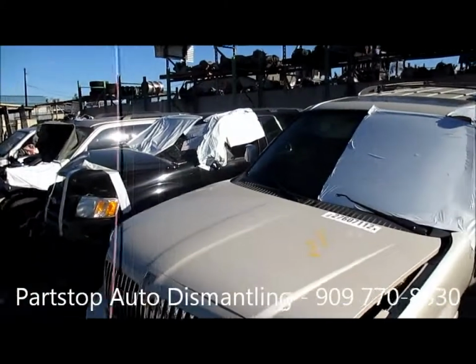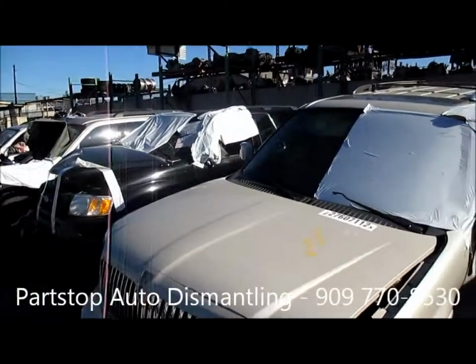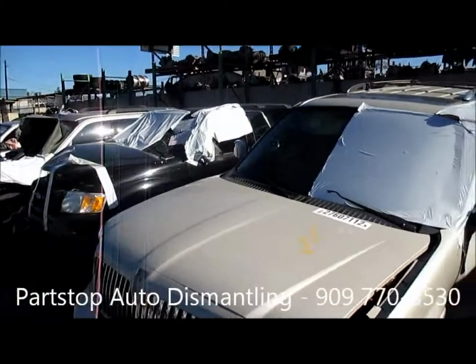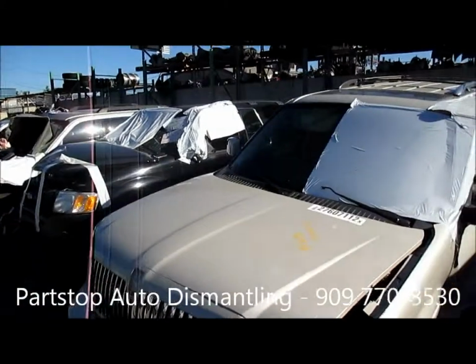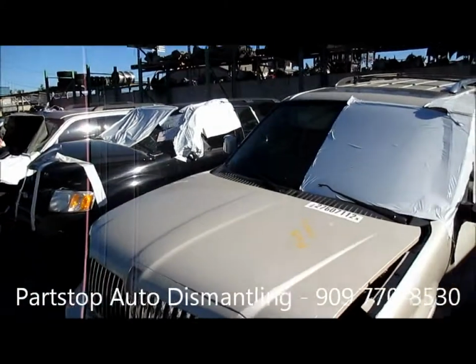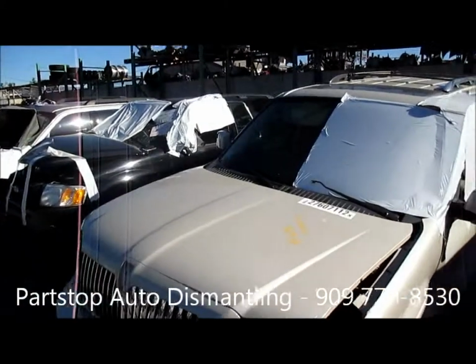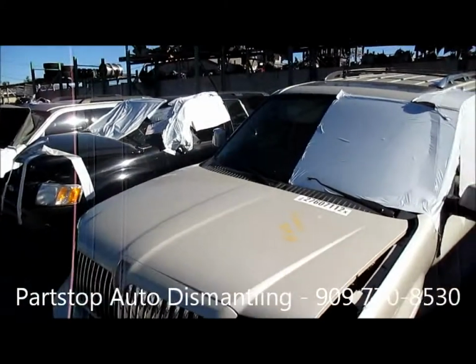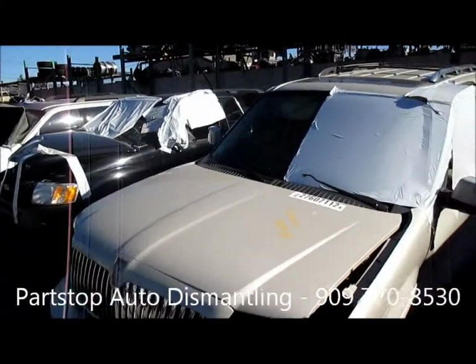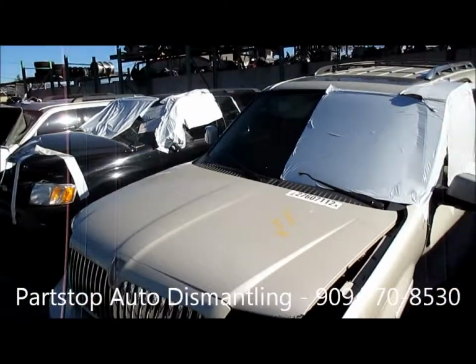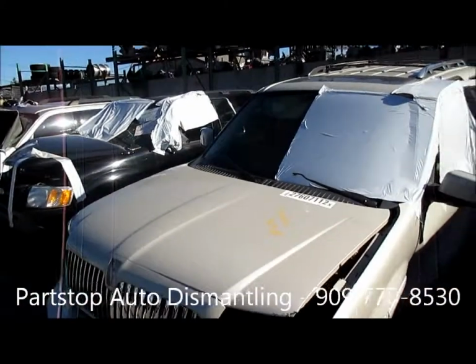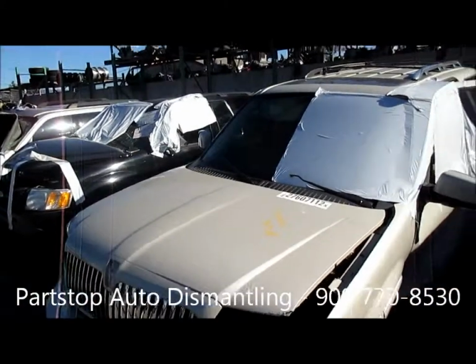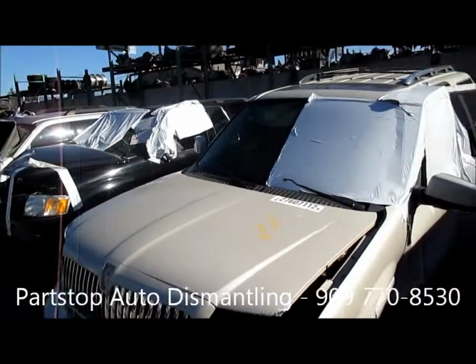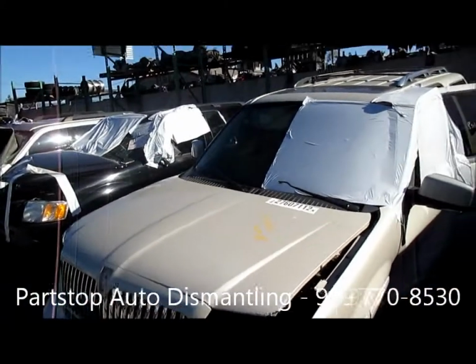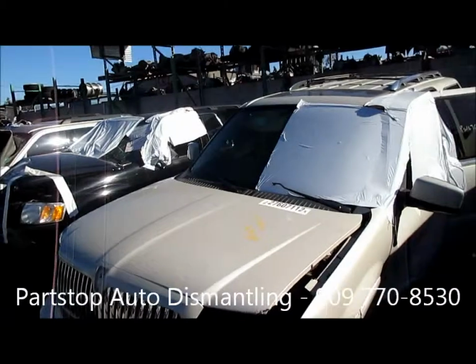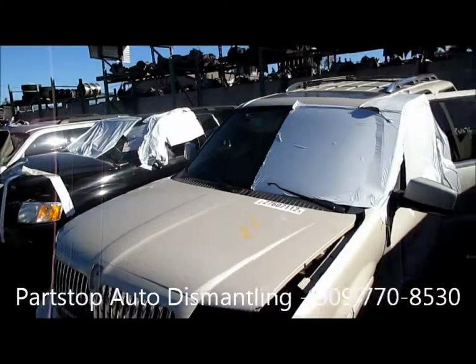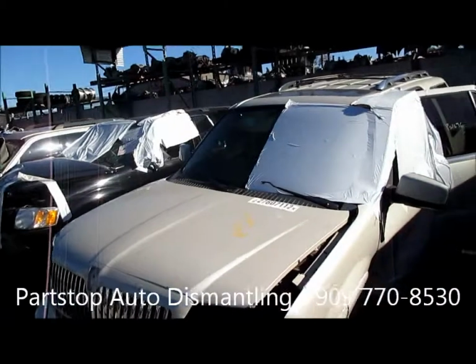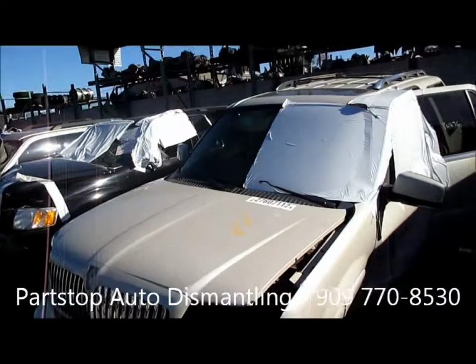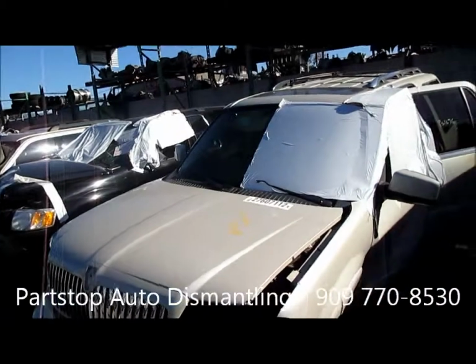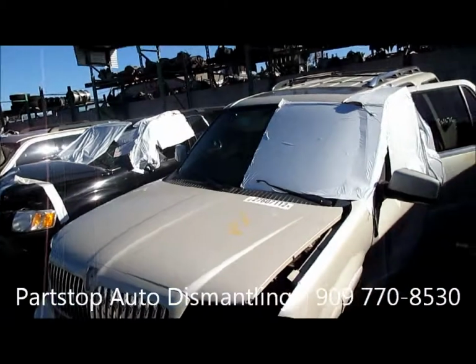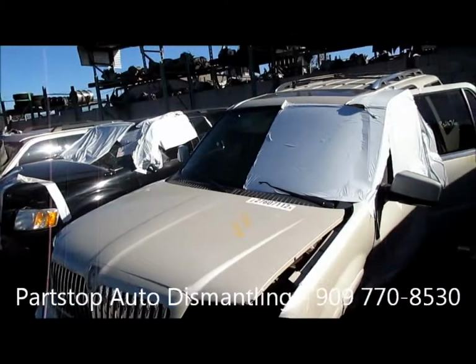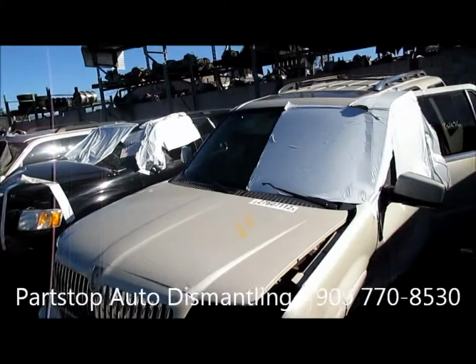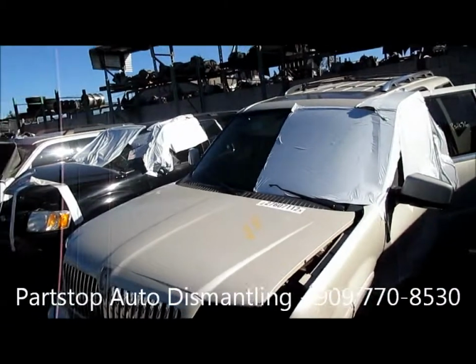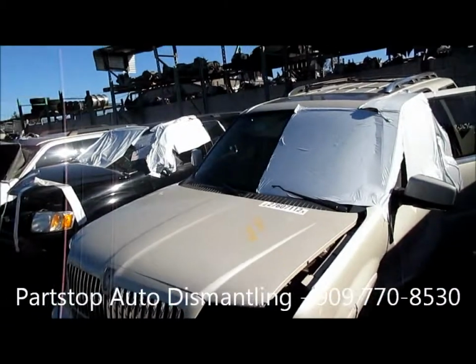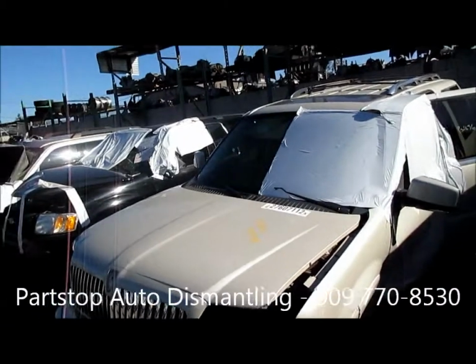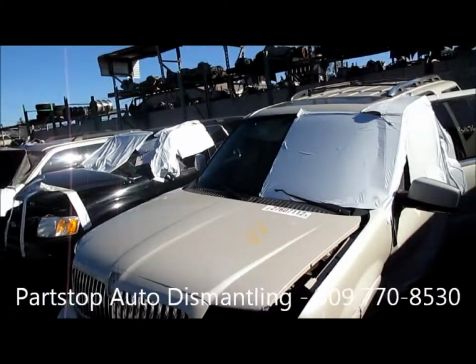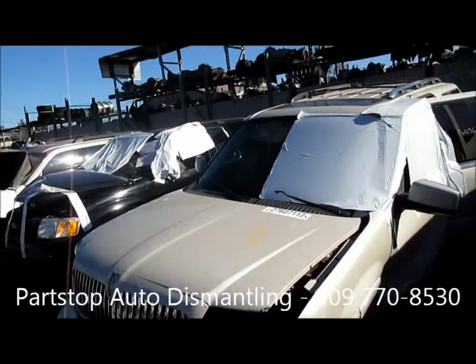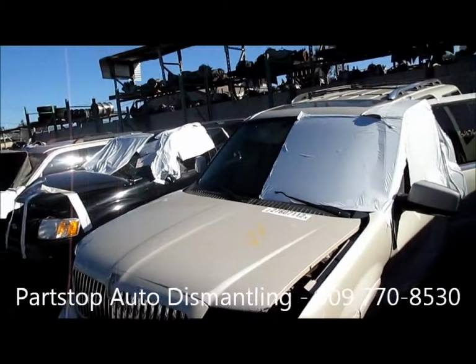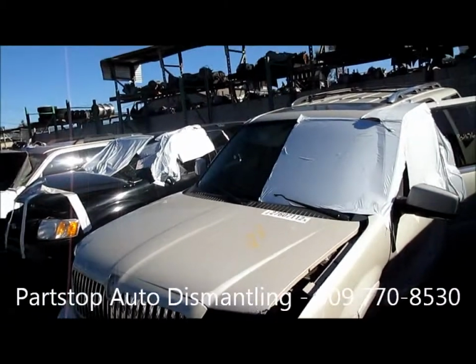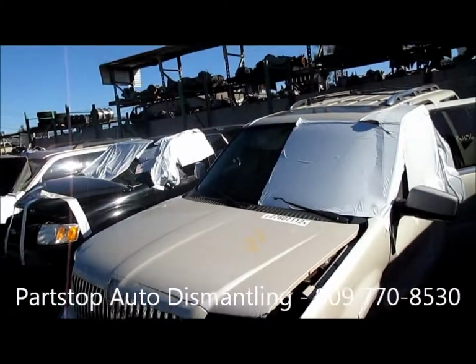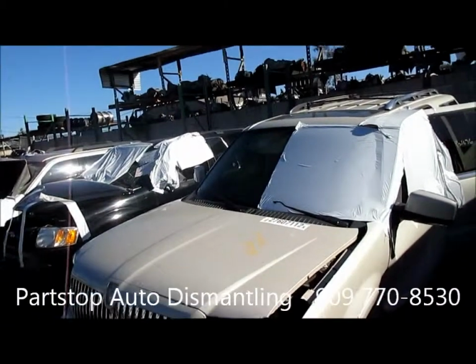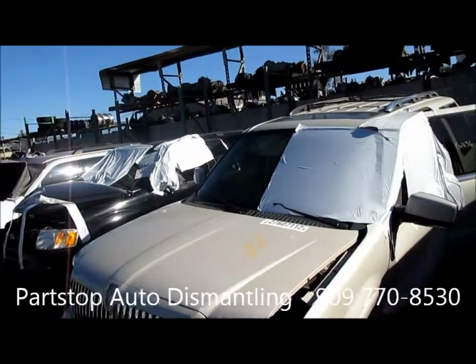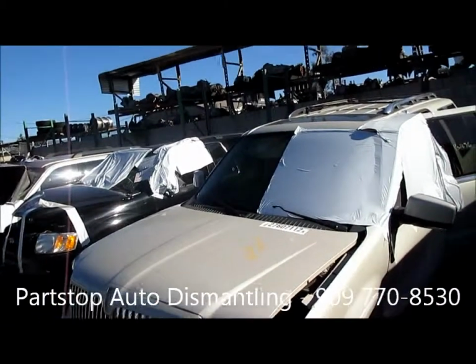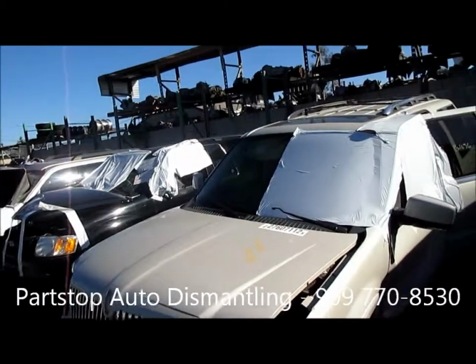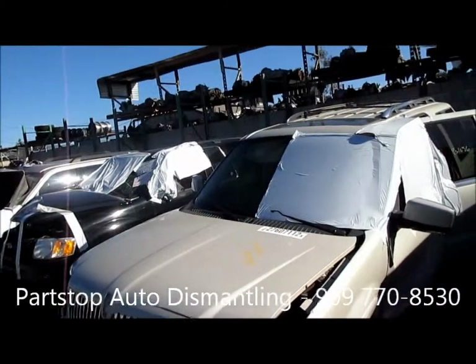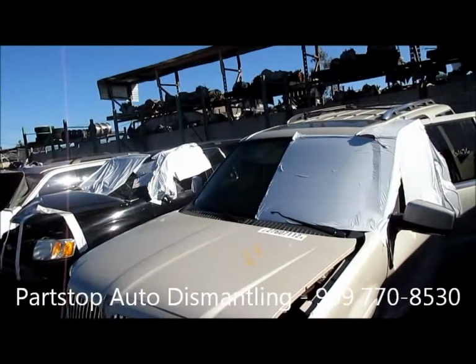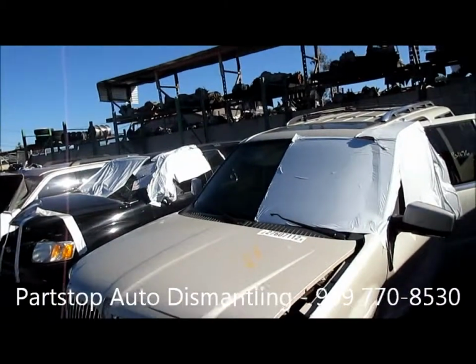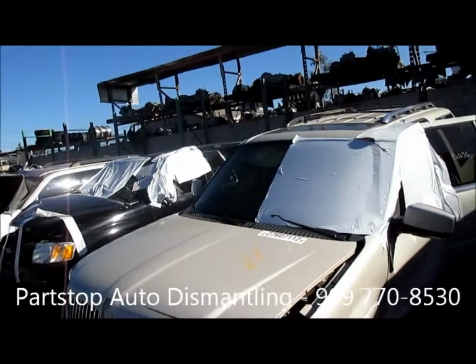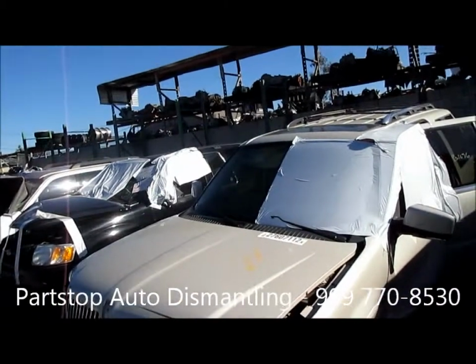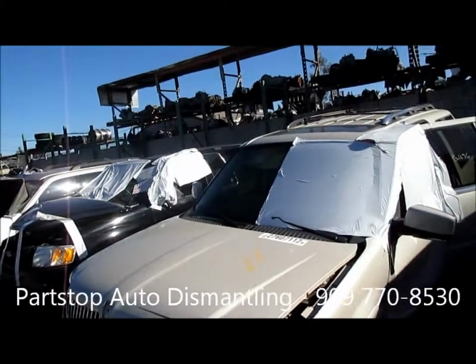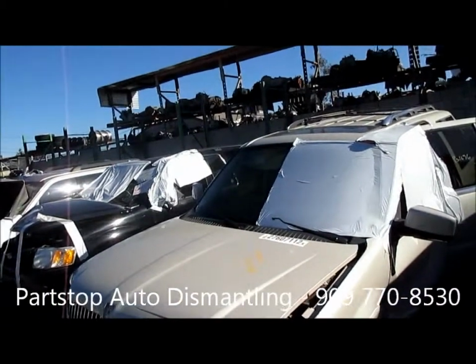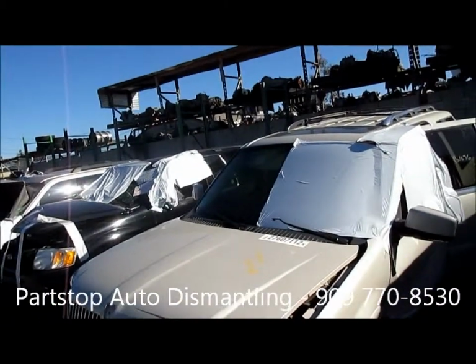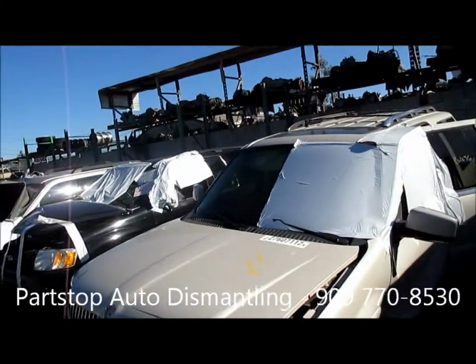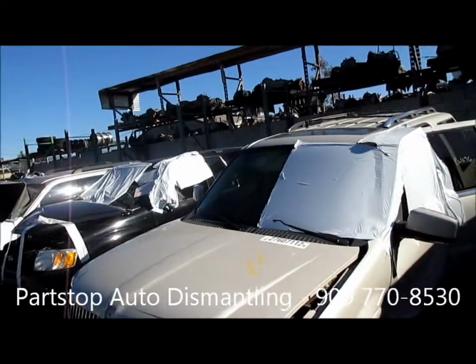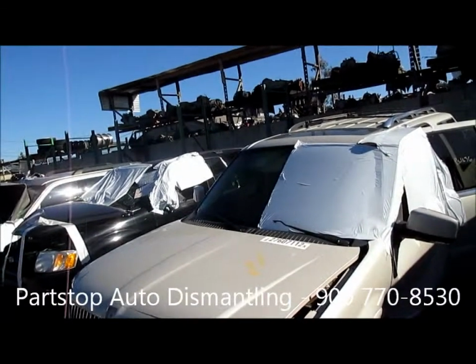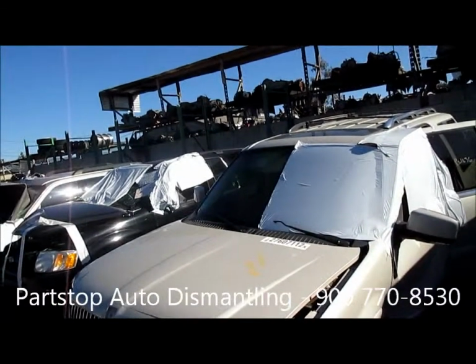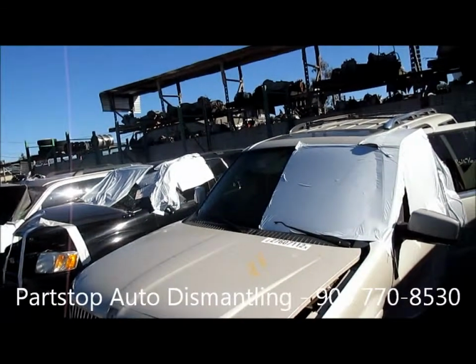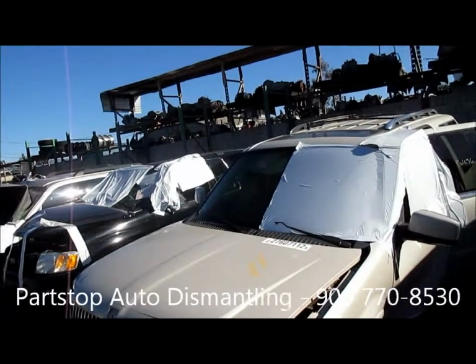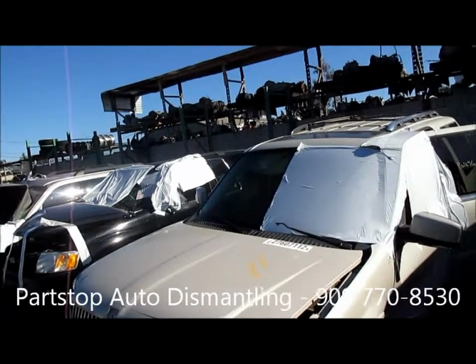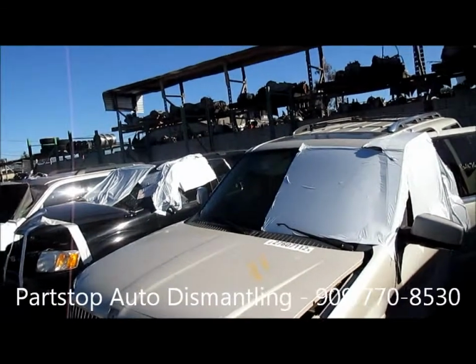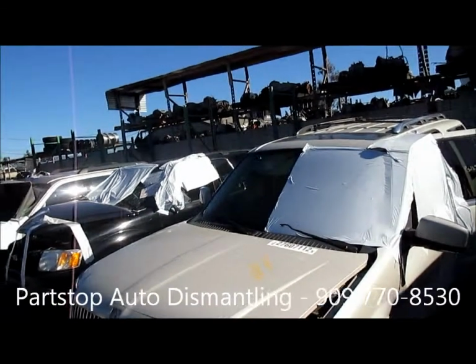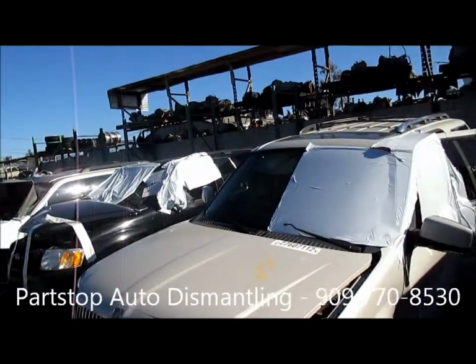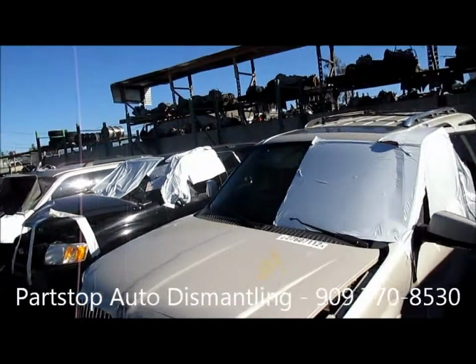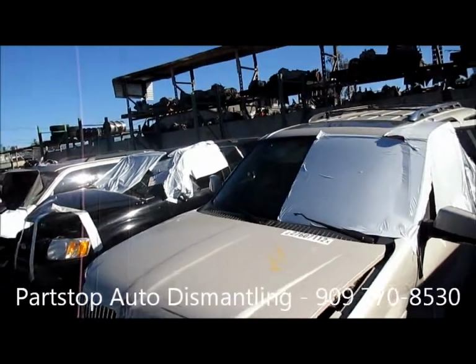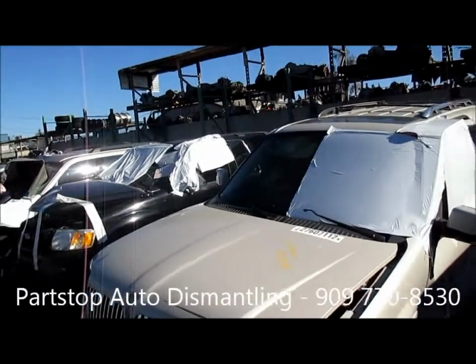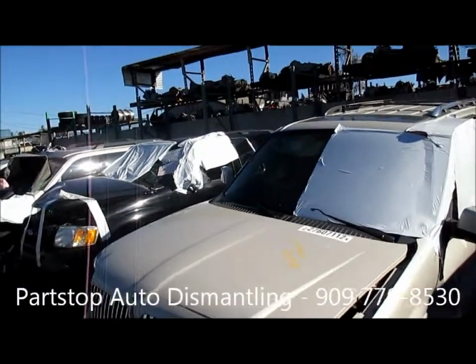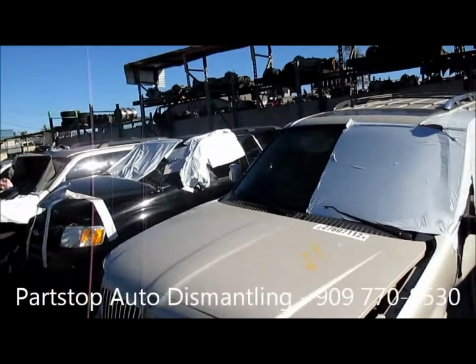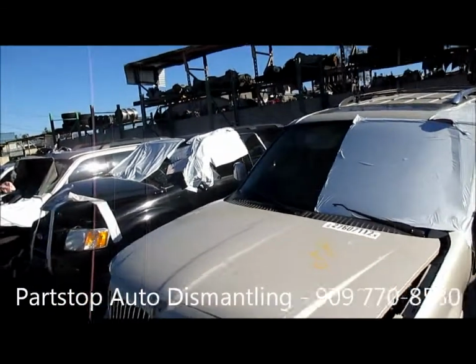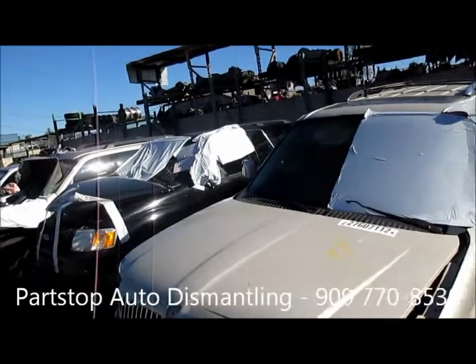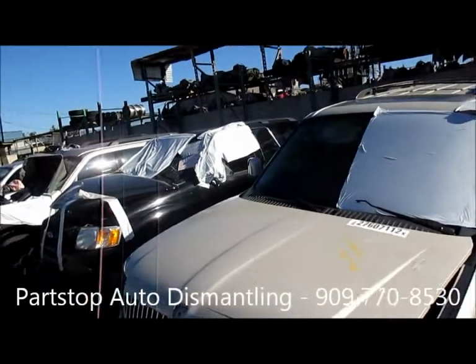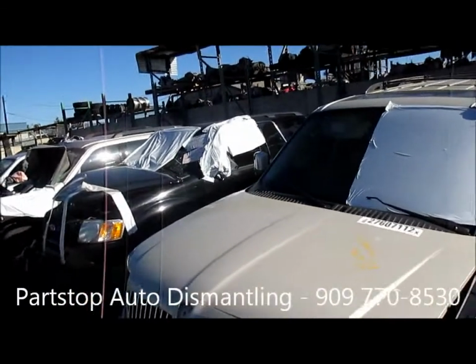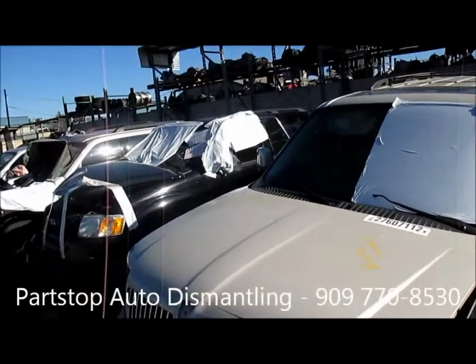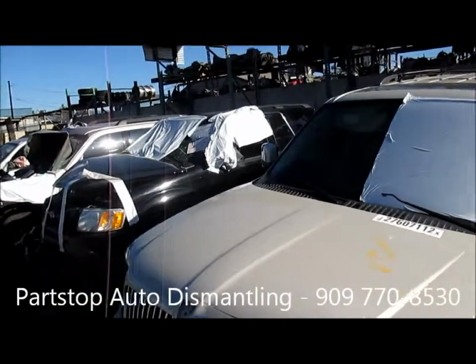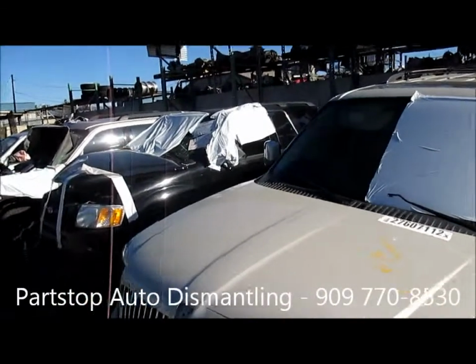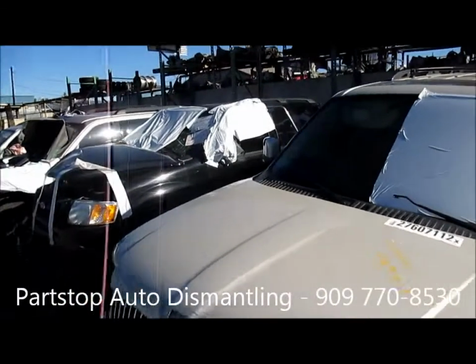This is a 5.4 two-wheel drive, production date May of 2006, and has 56,000 miles on the vehicle.